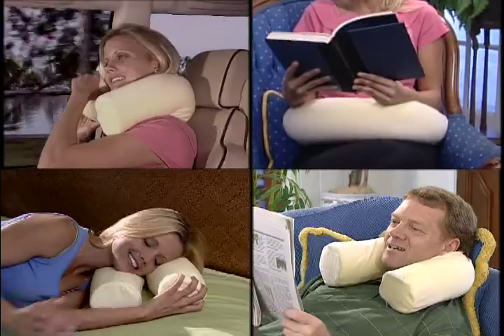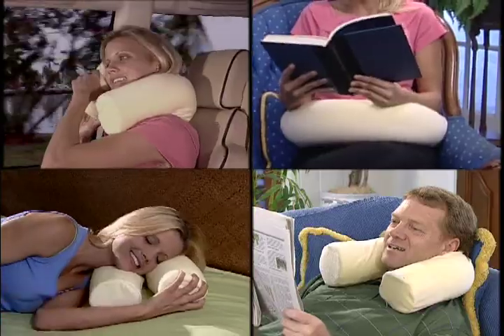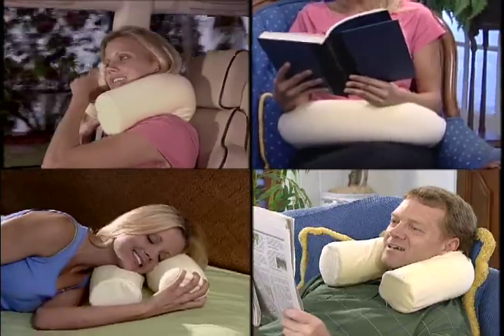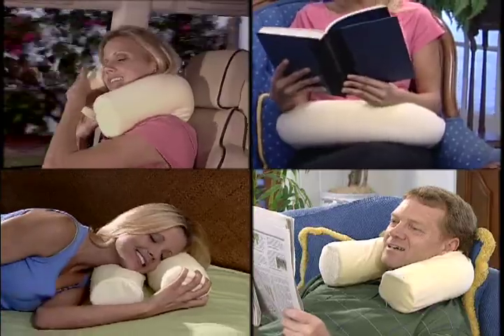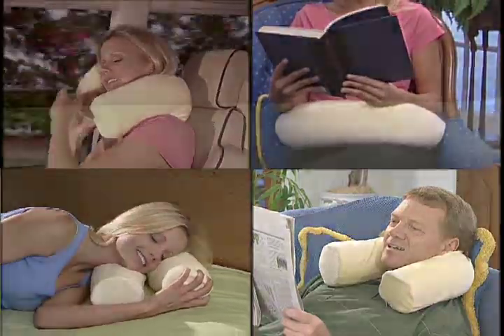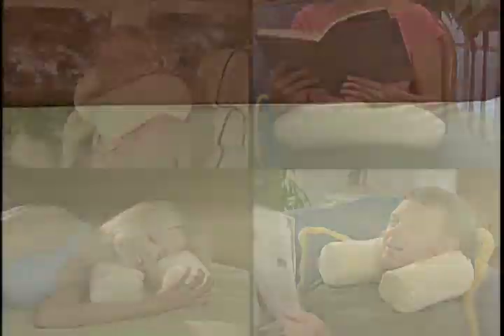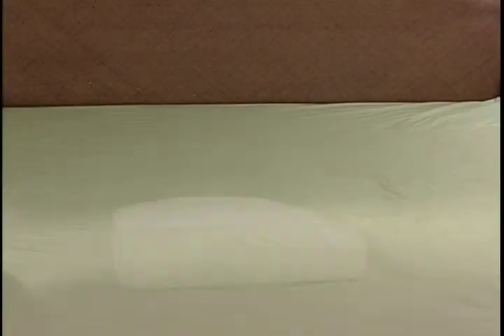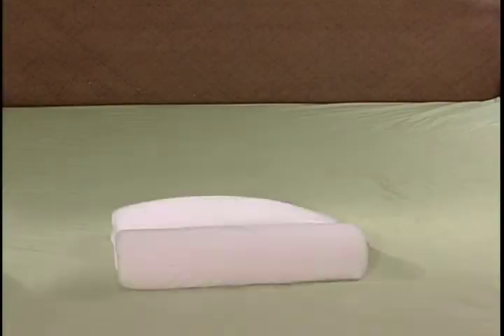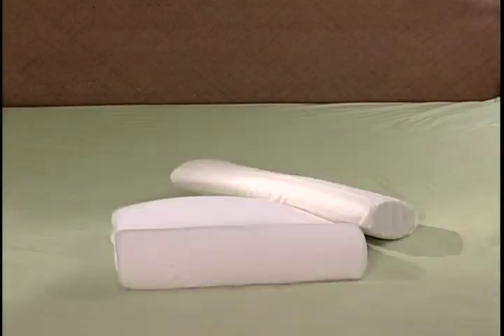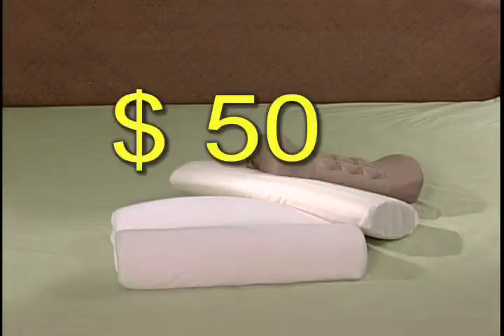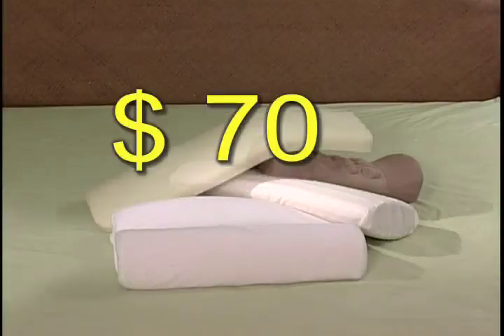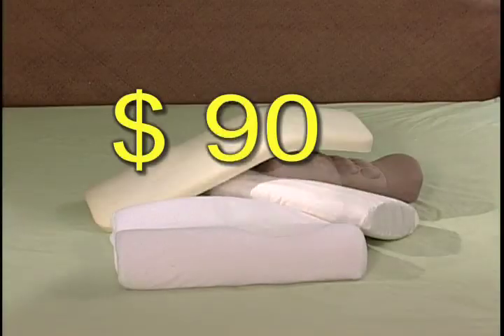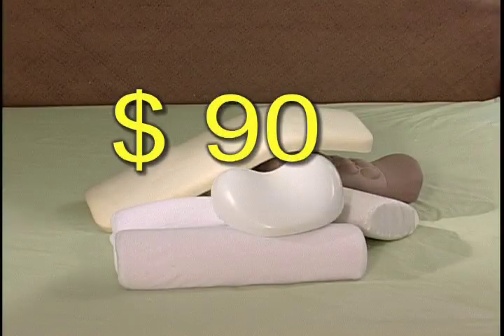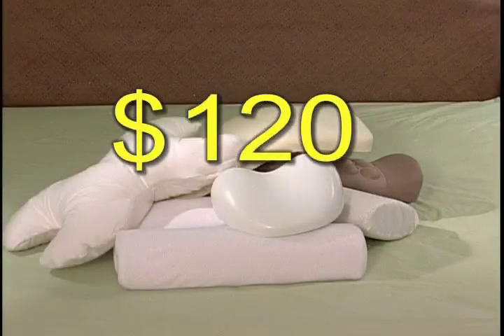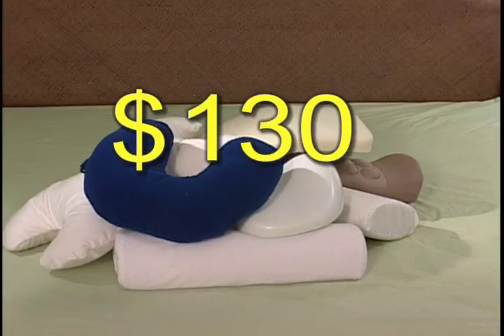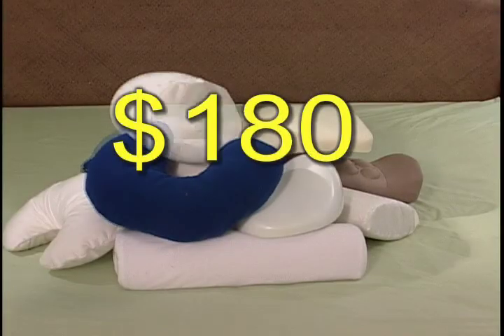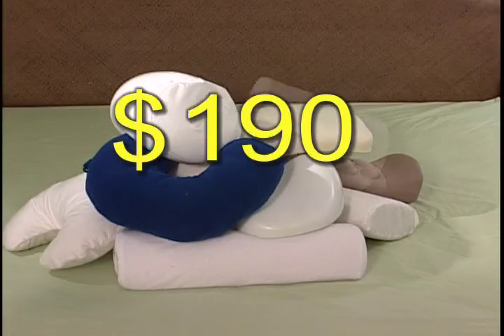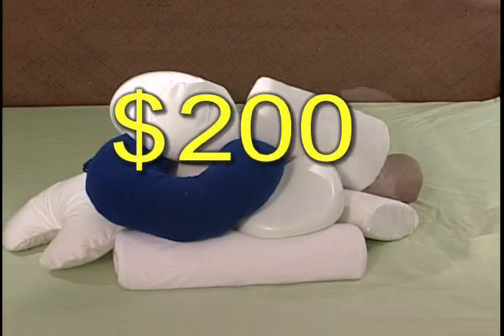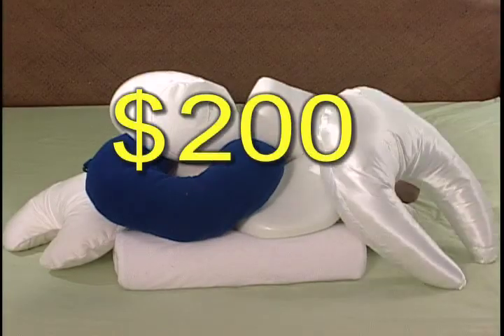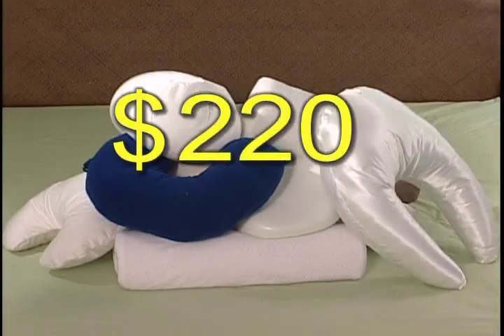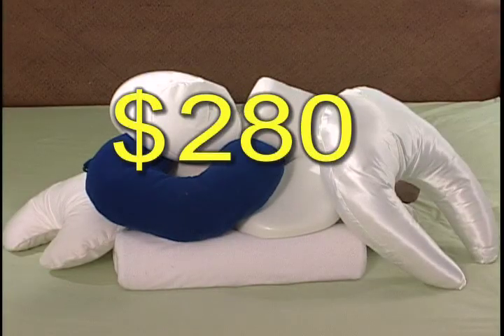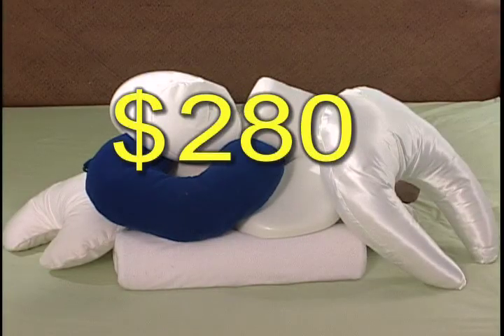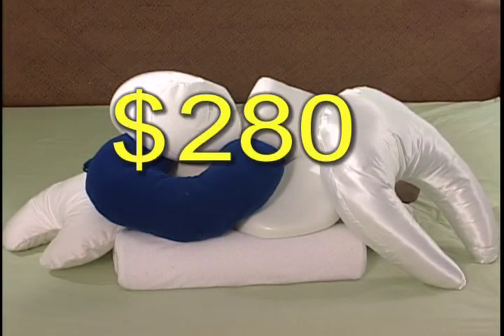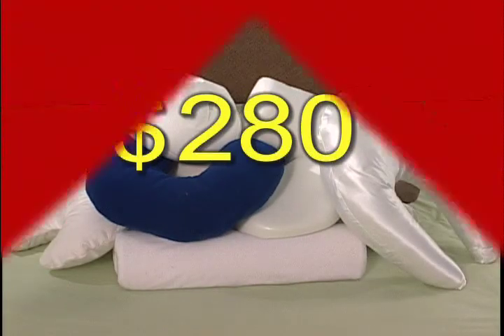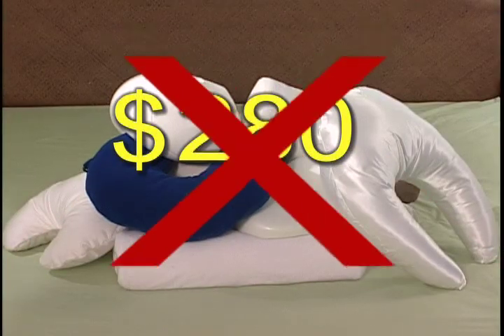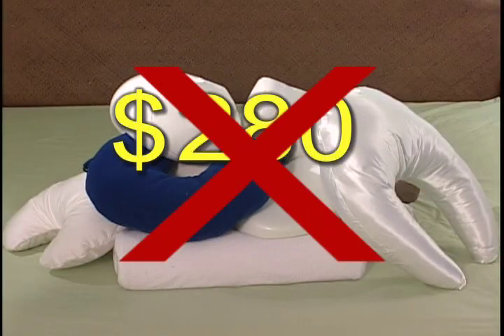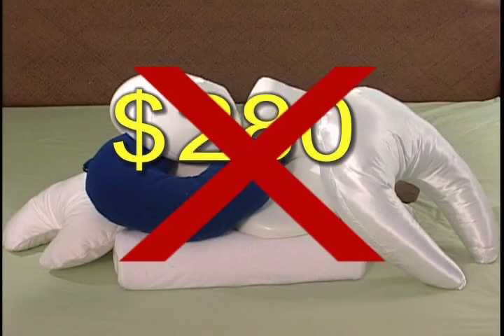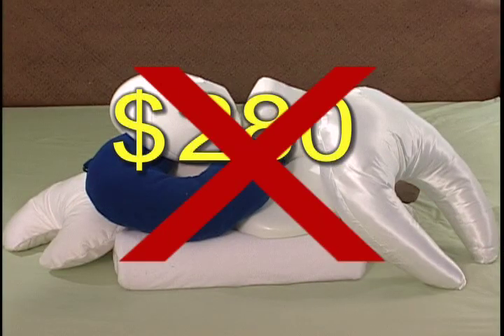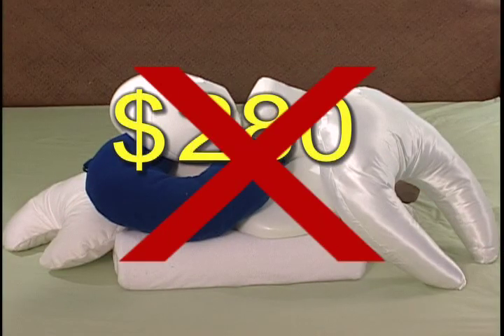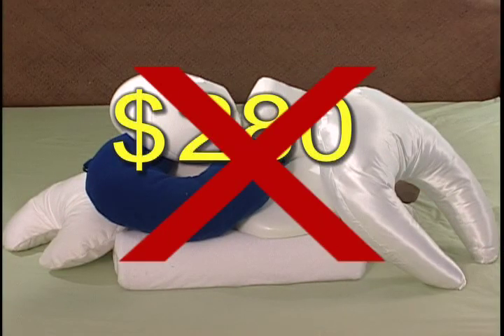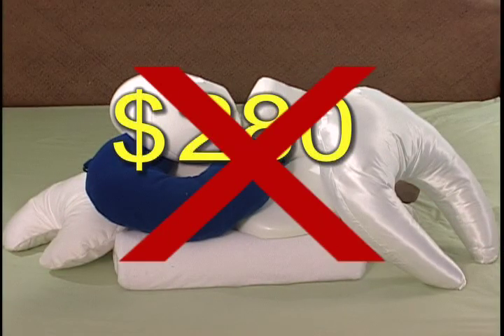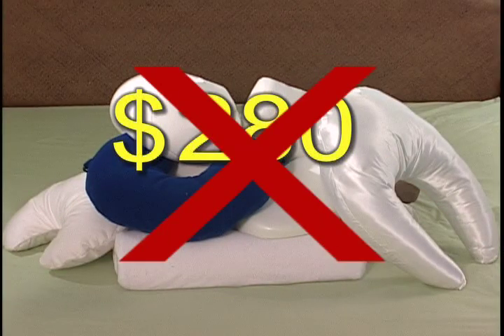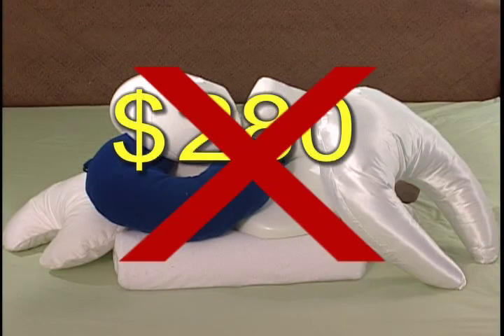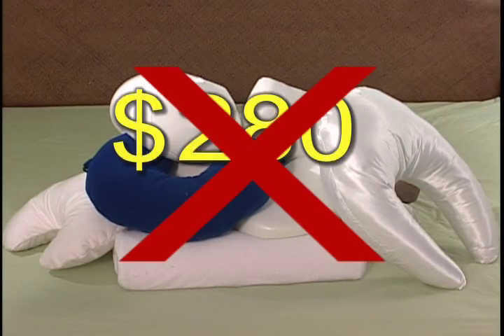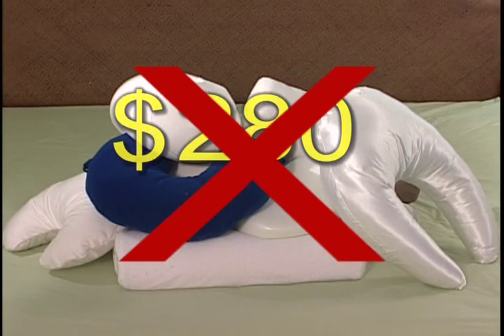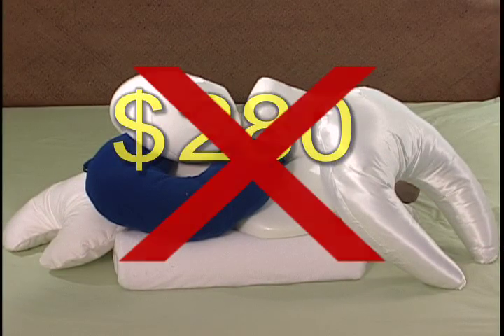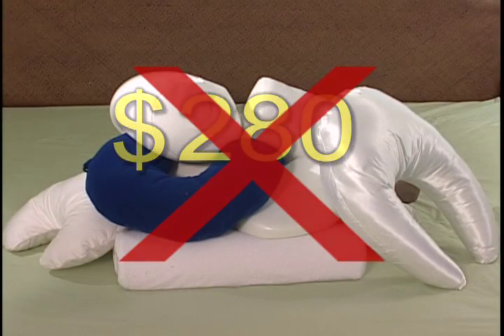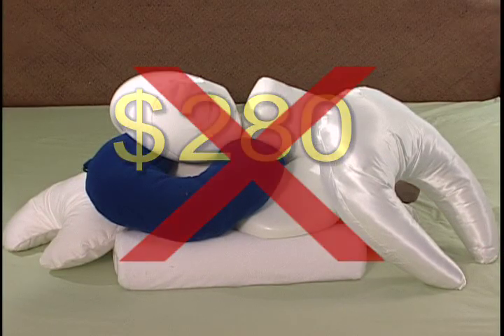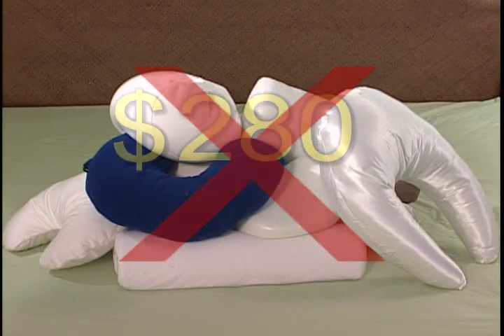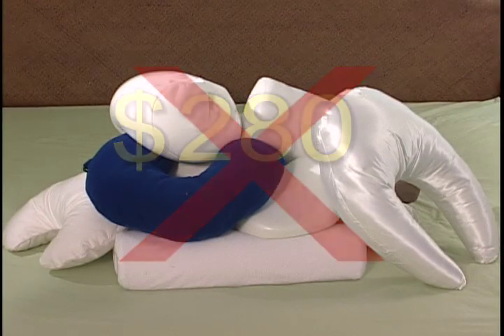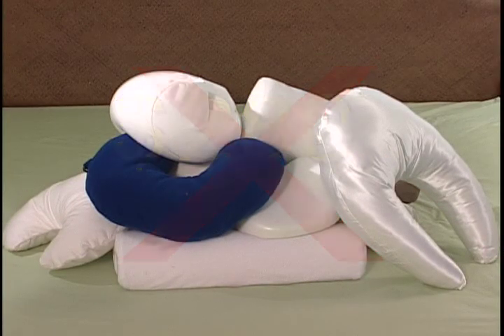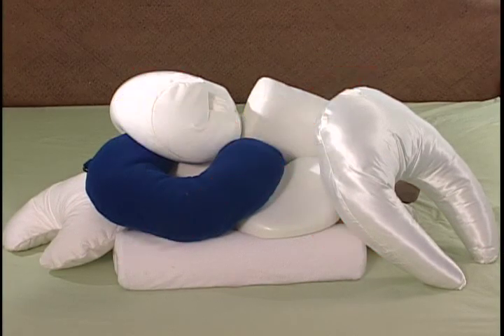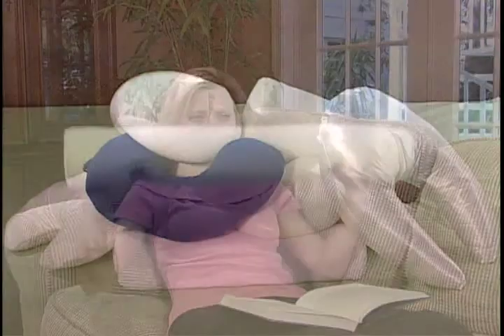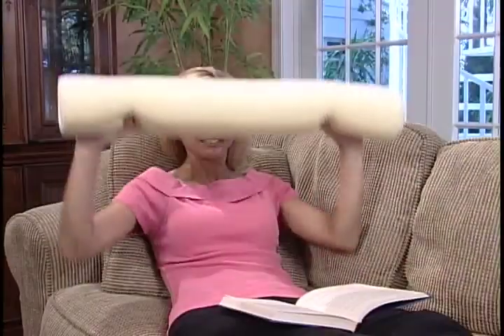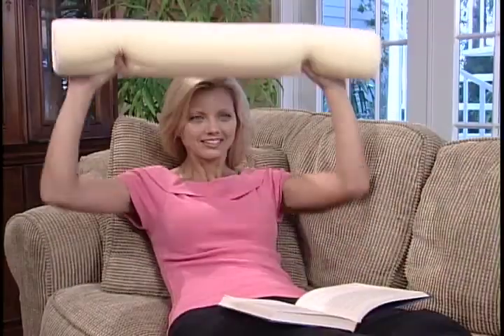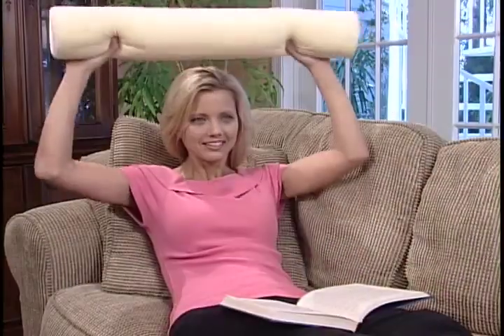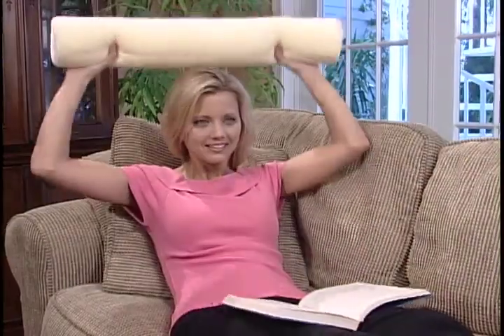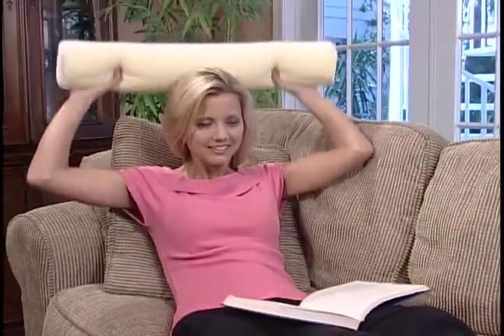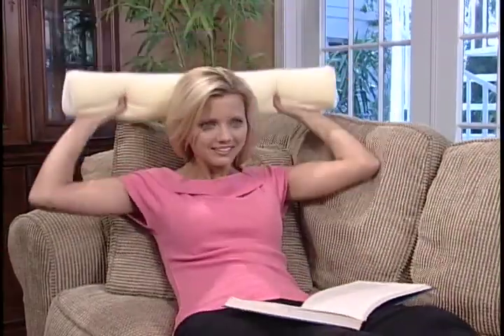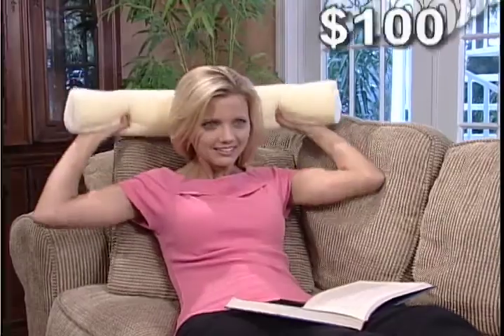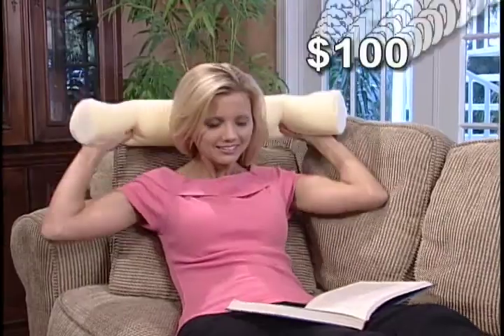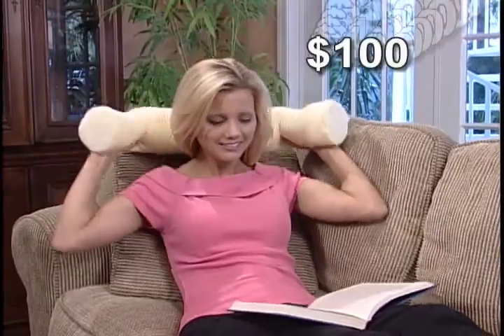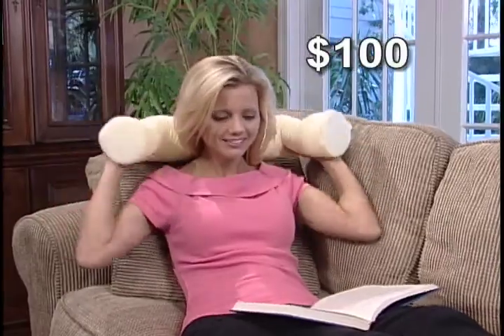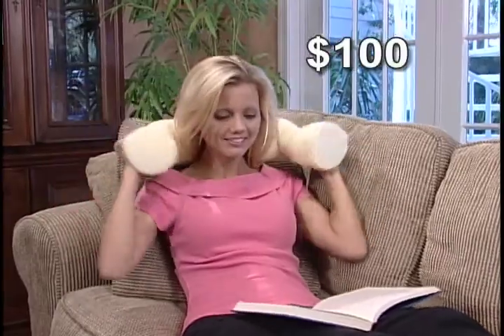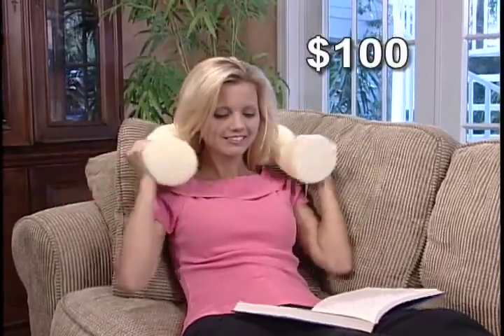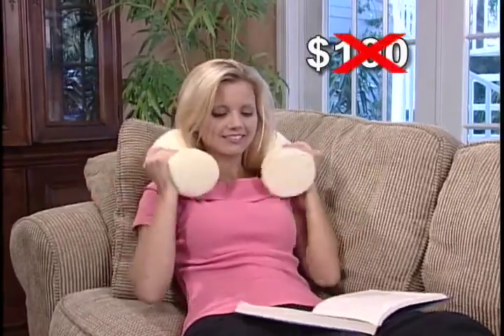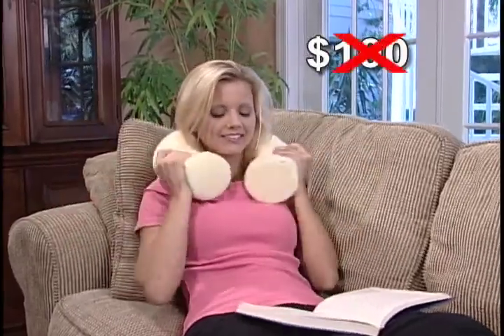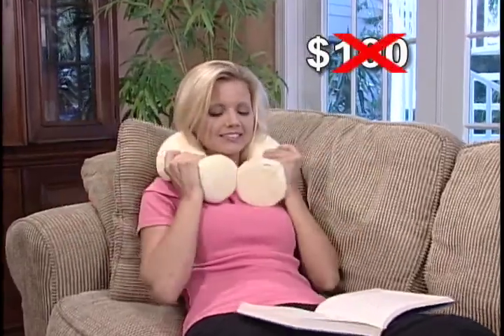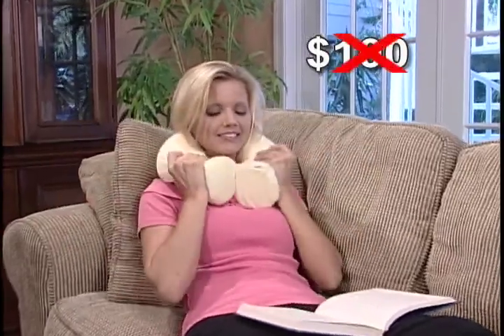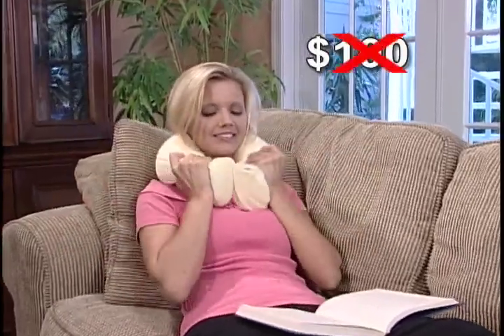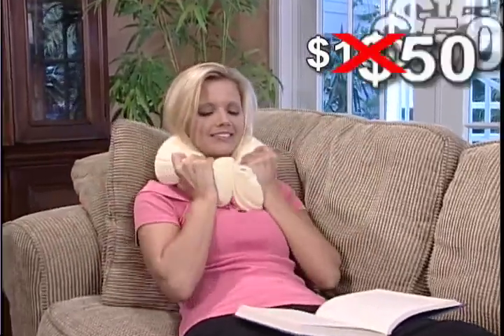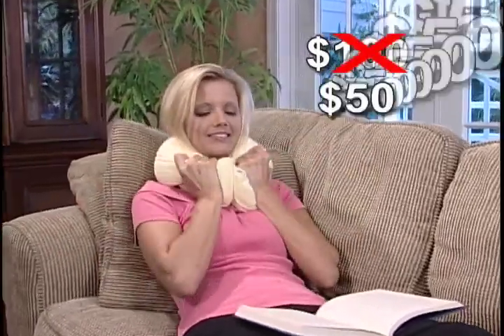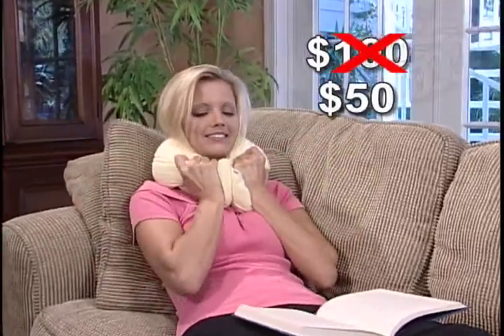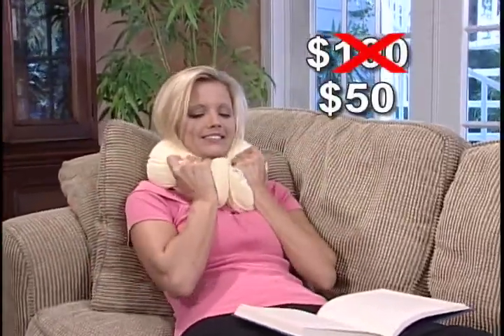You'll find dozens of ways to use the Twist, so don't spend hundreds on all these pillows because the Contour Twist does all this and more — and it's not hundreds, not even 50.